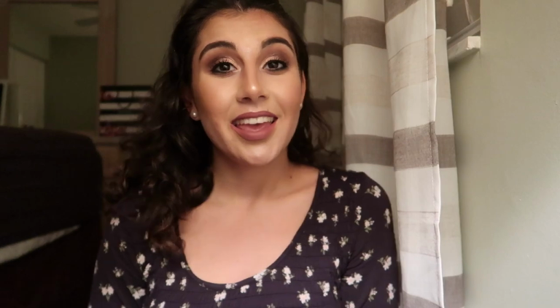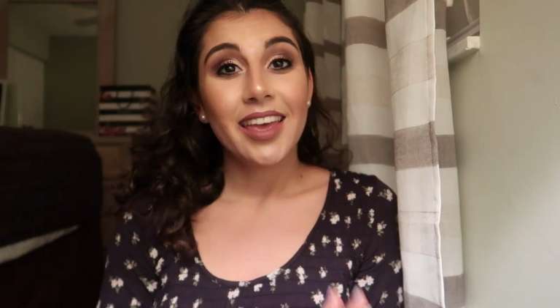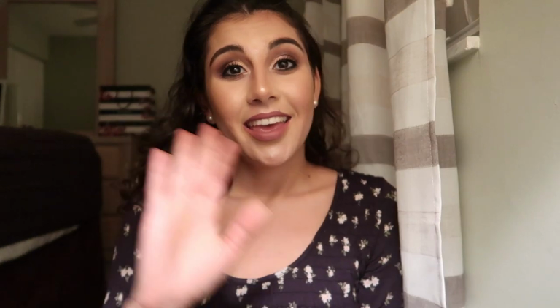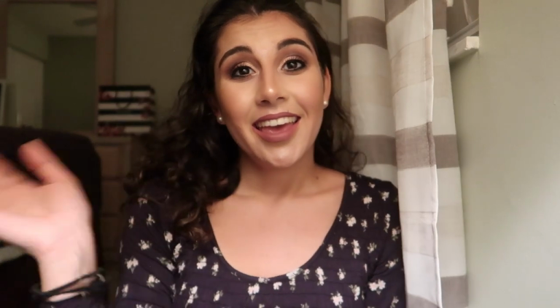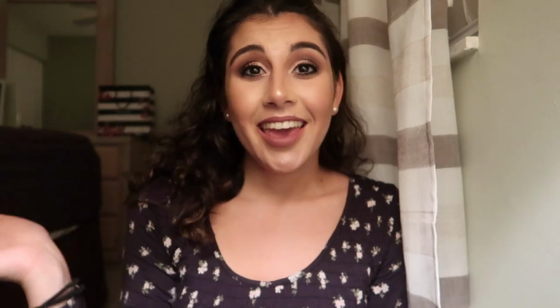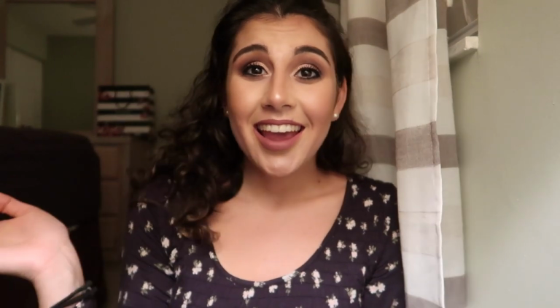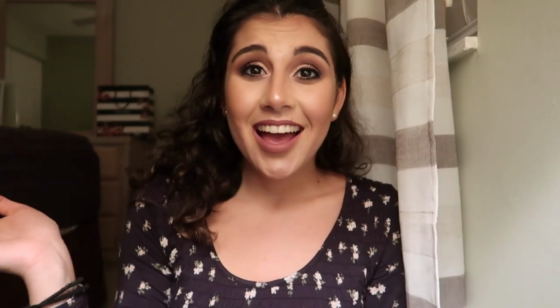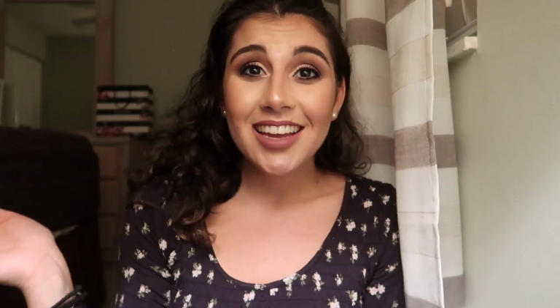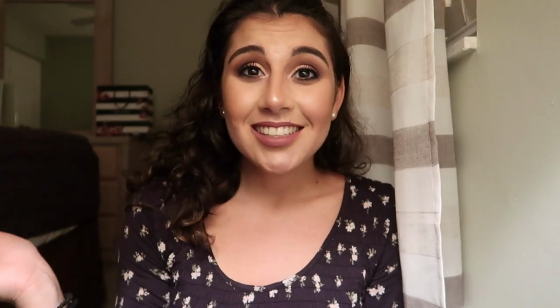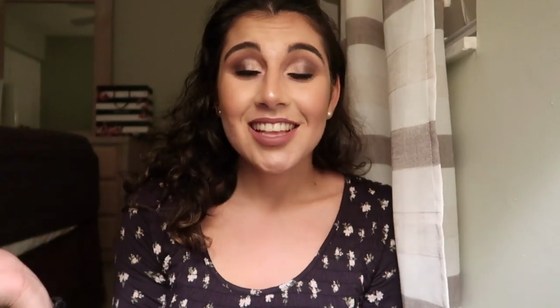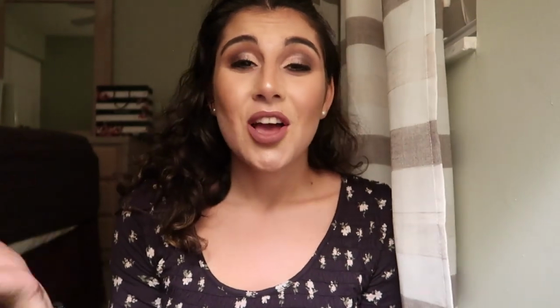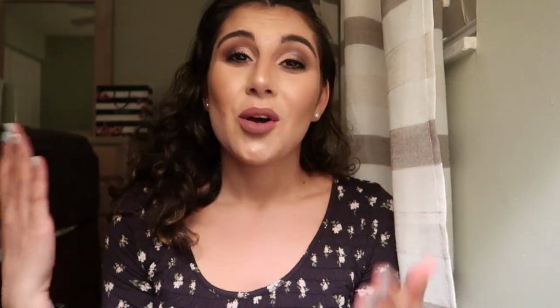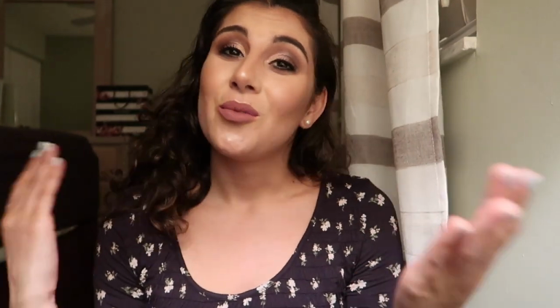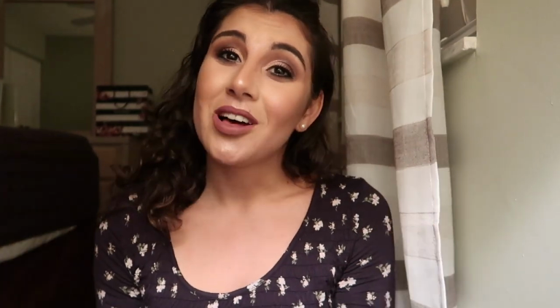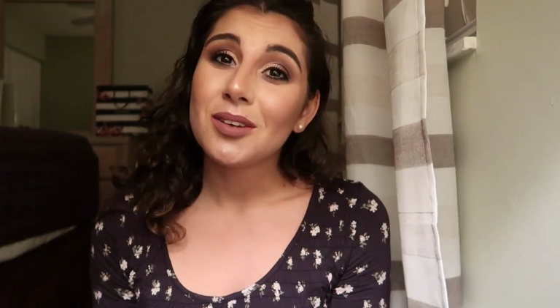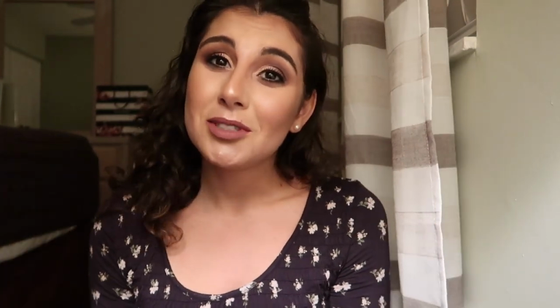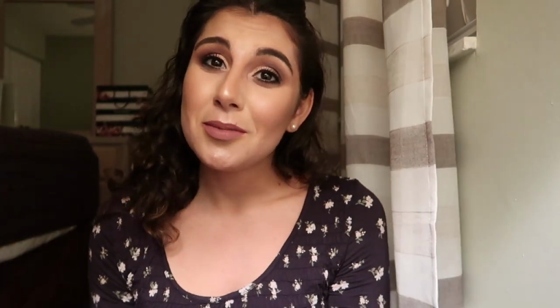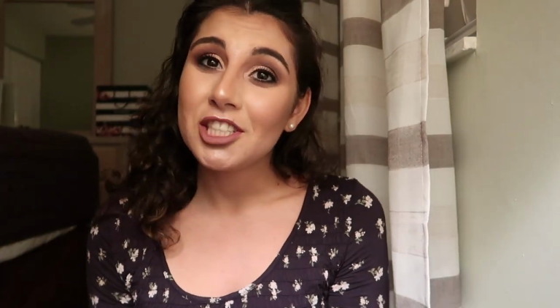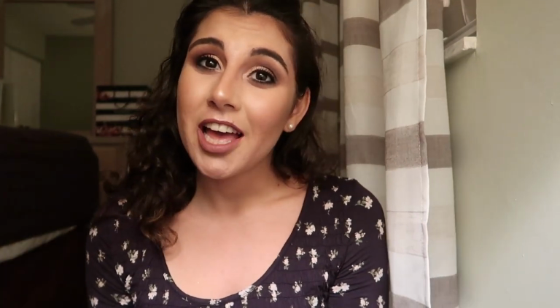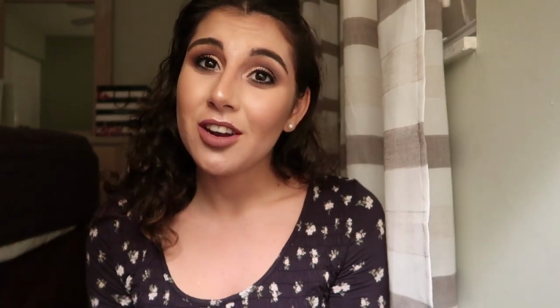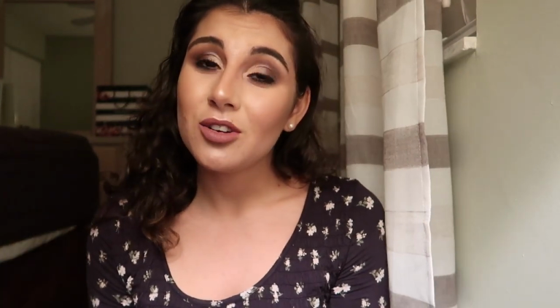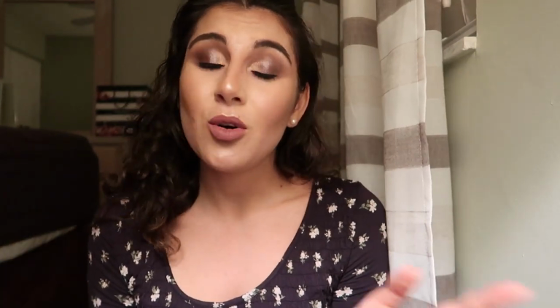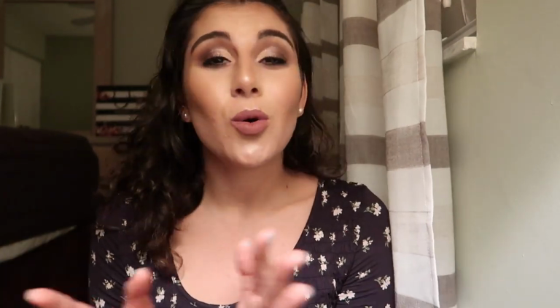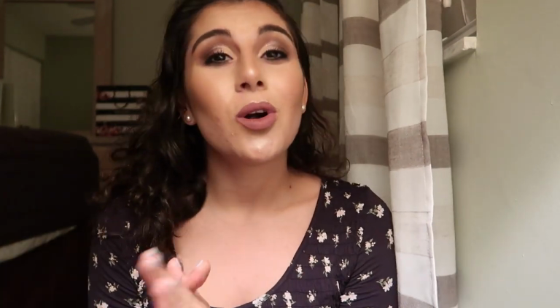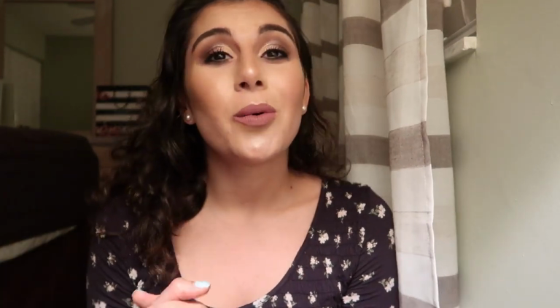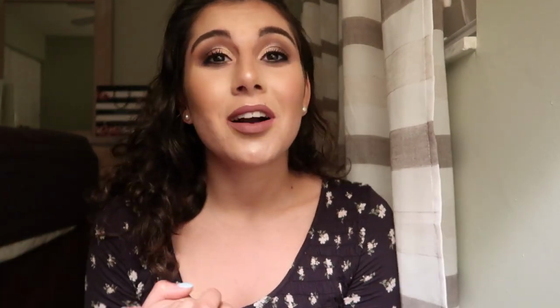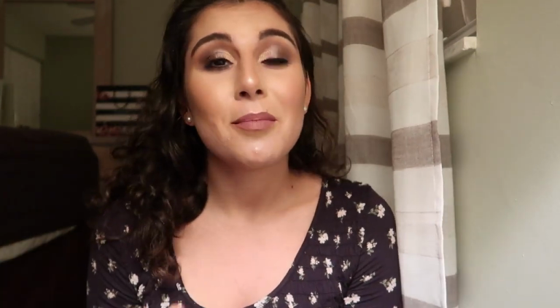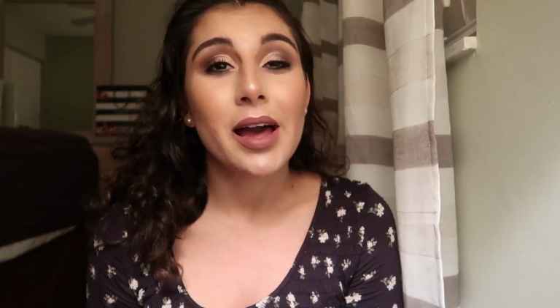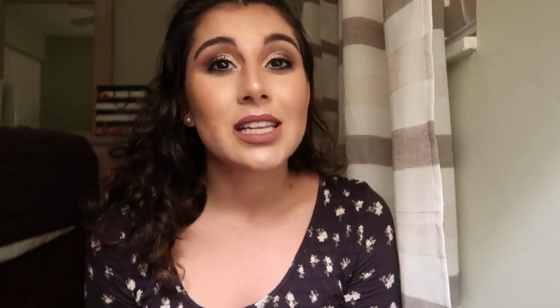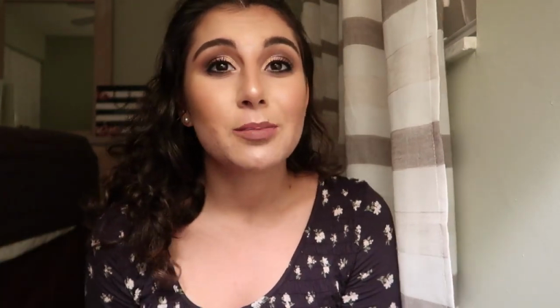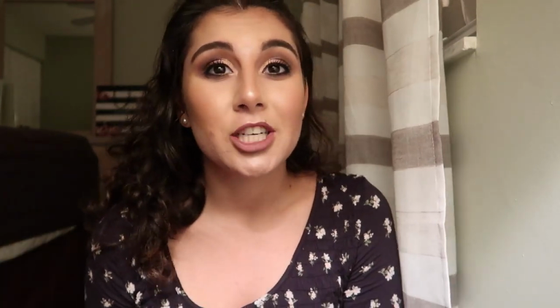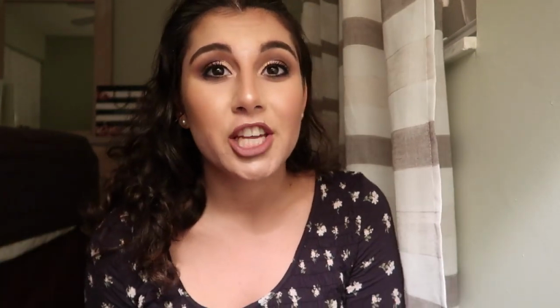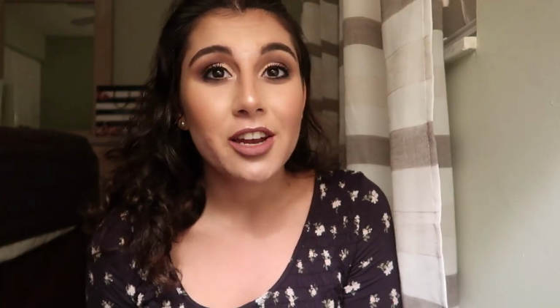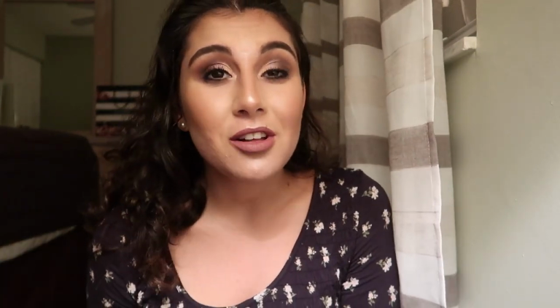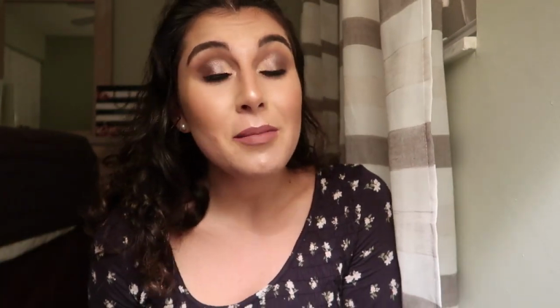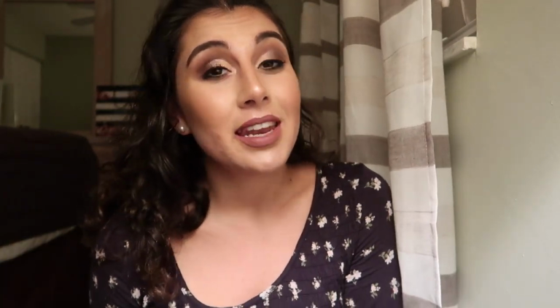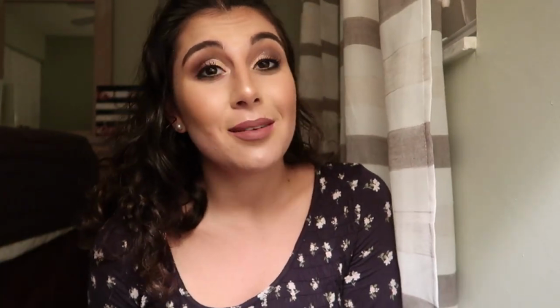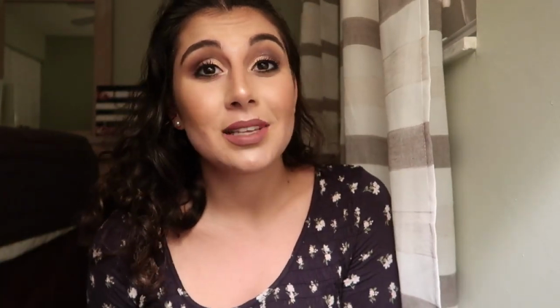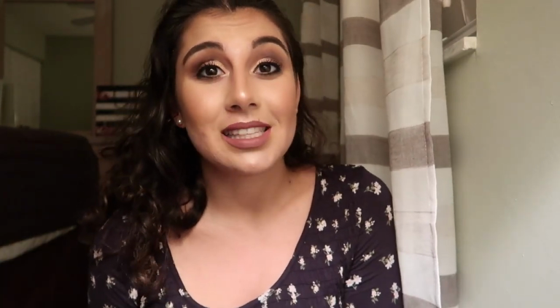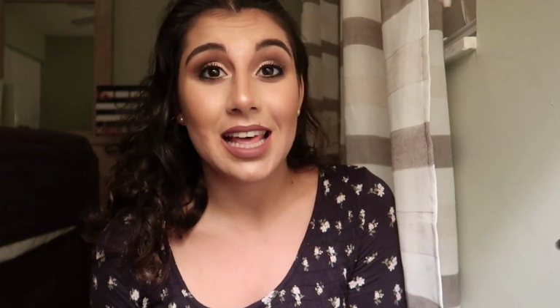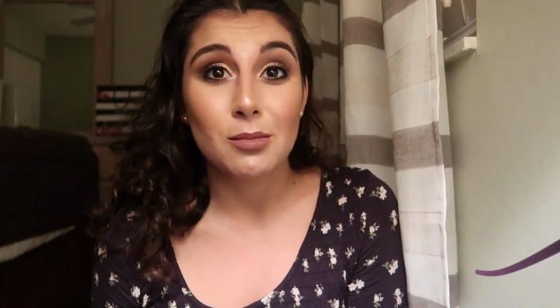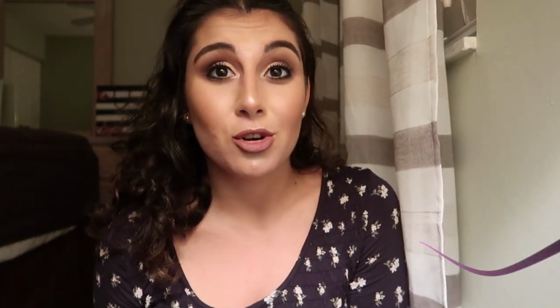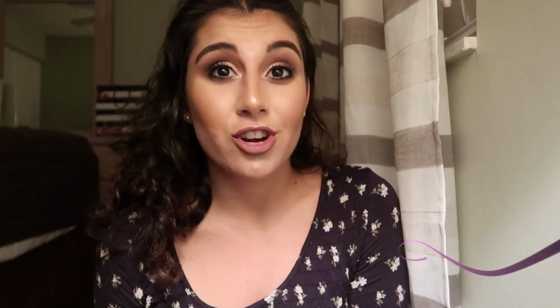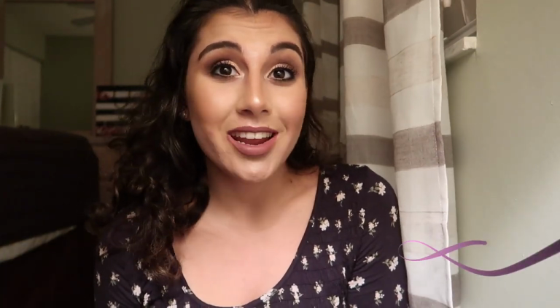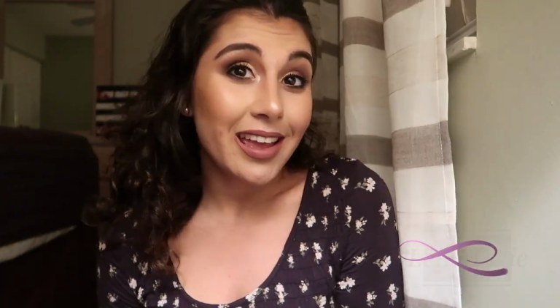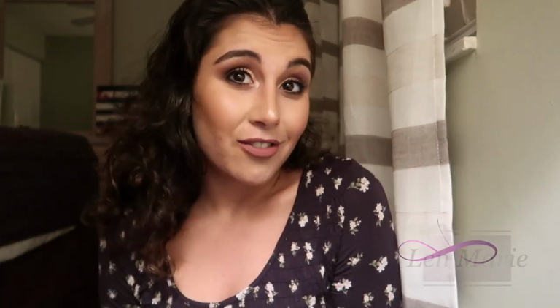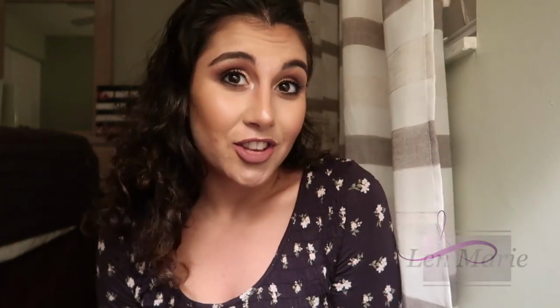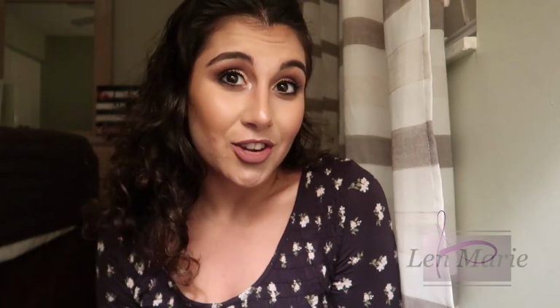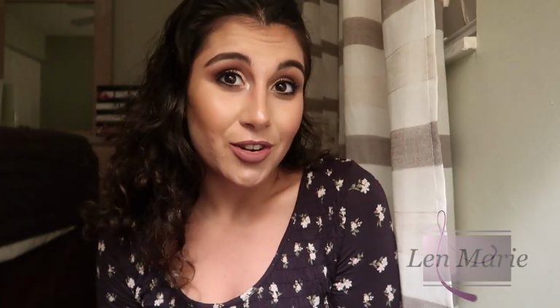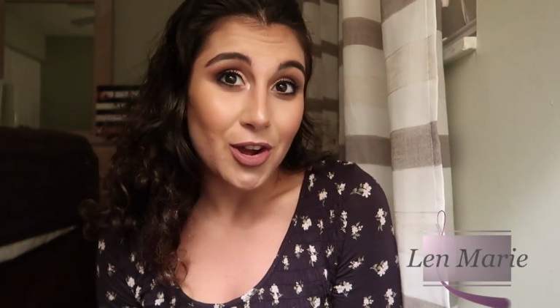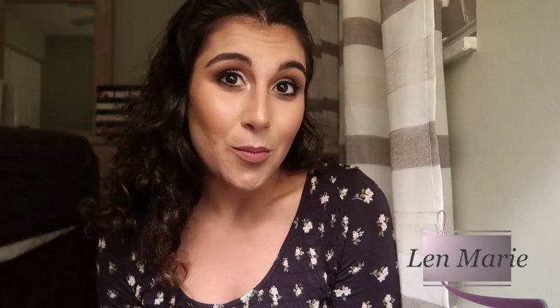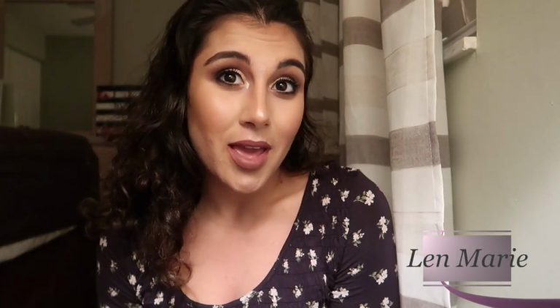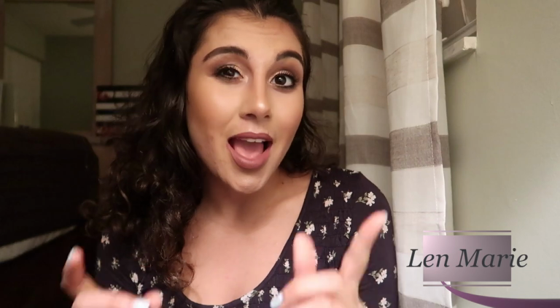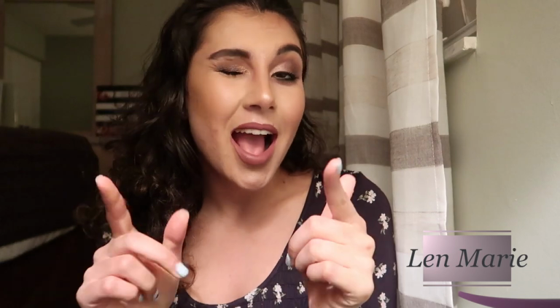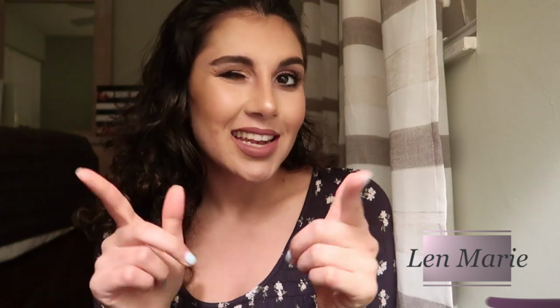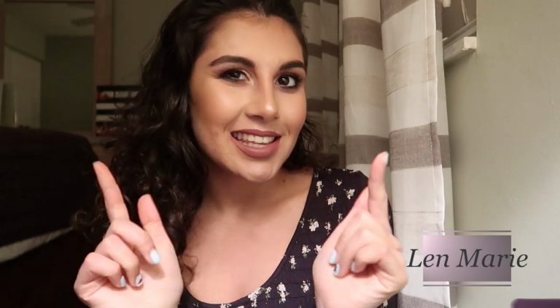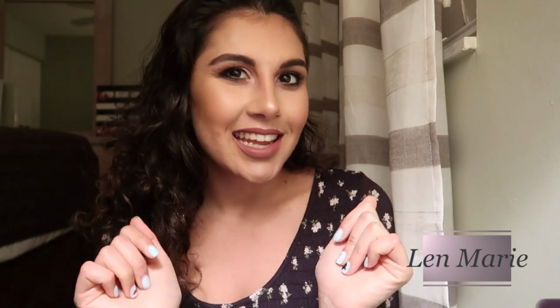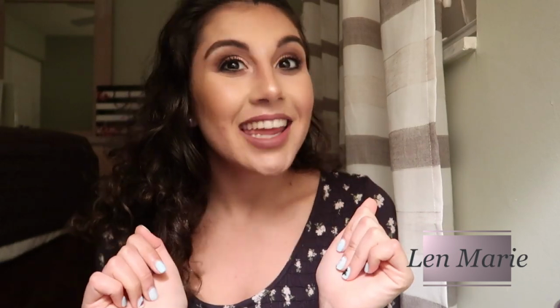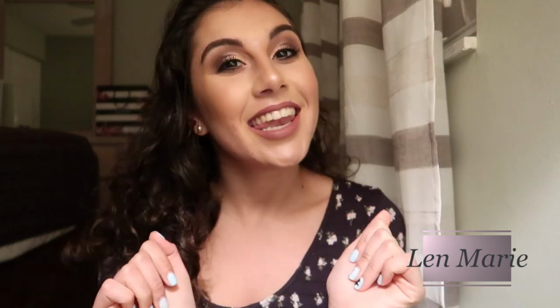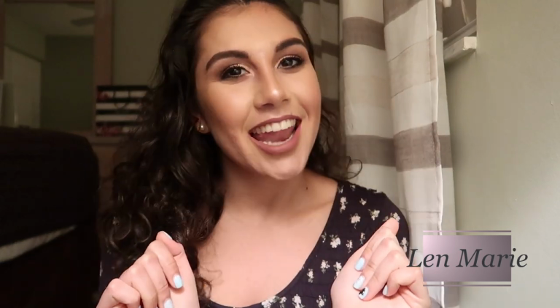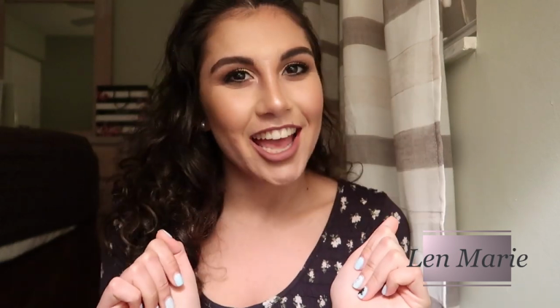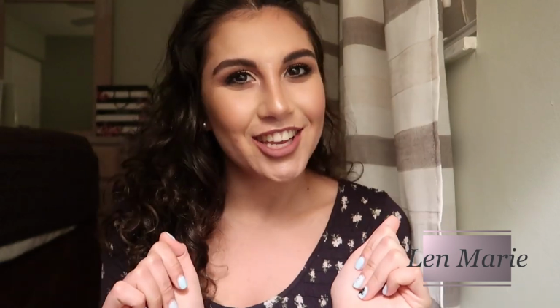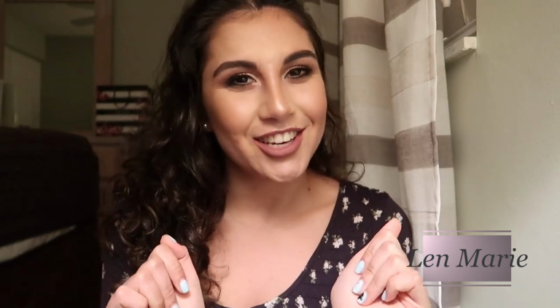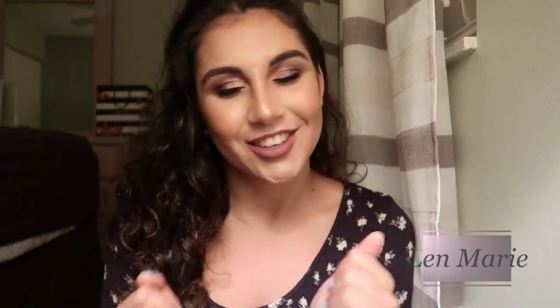Hey guys! Welcome to my channel, or welcome back to my channel. My name is Len Marie. If you don't know me, now you do.